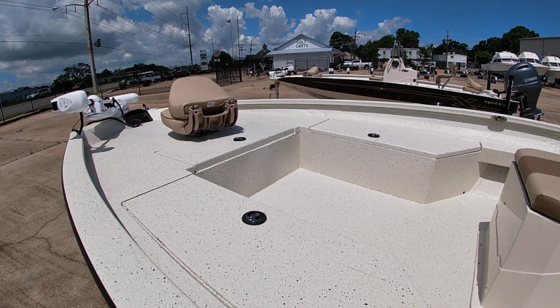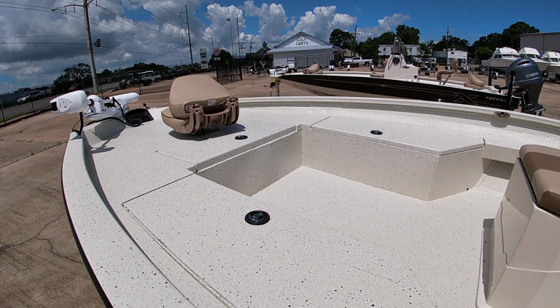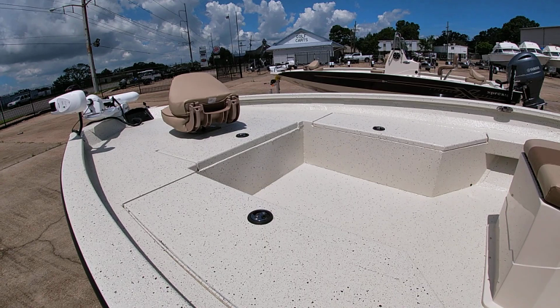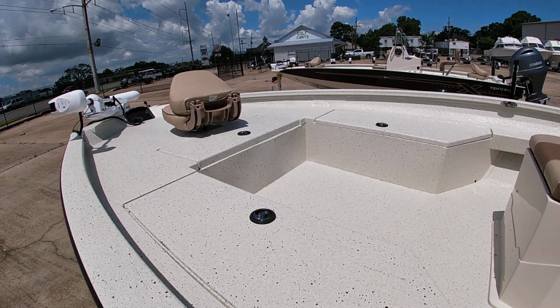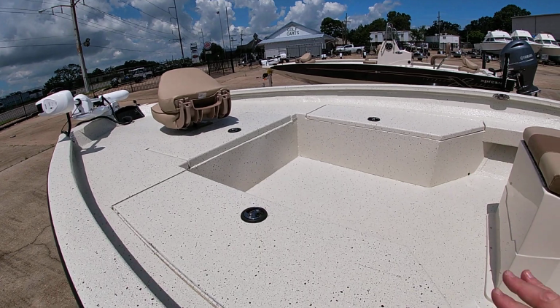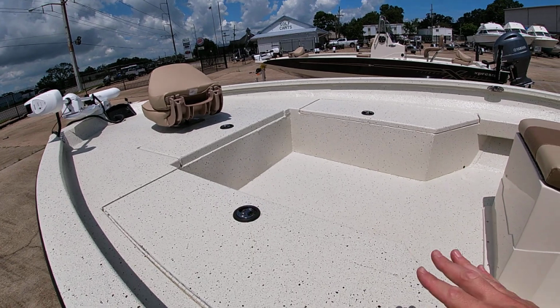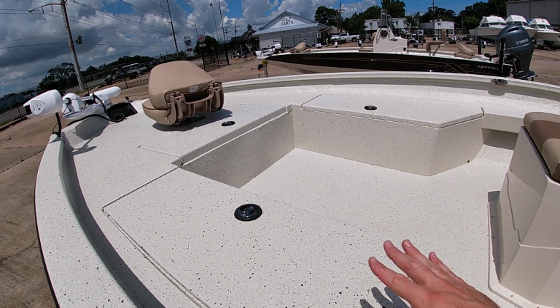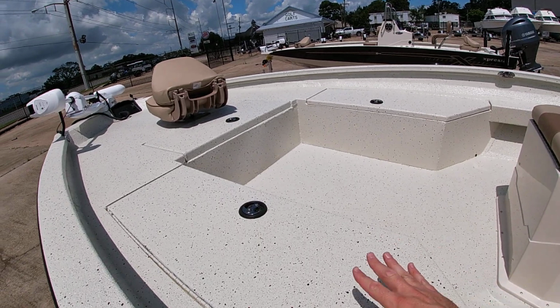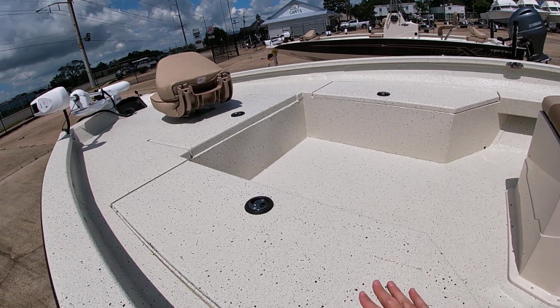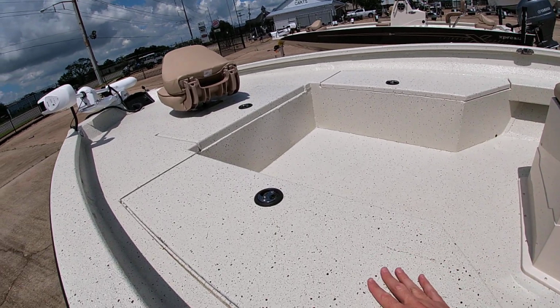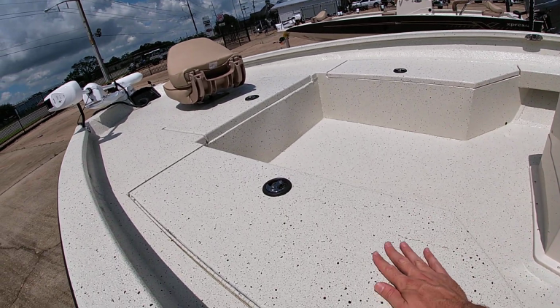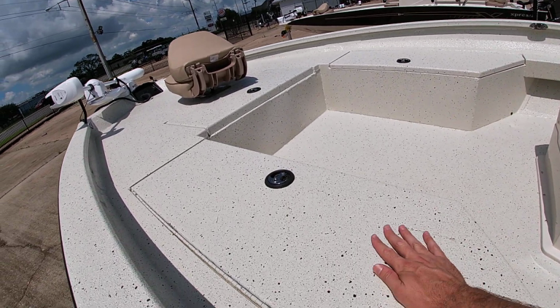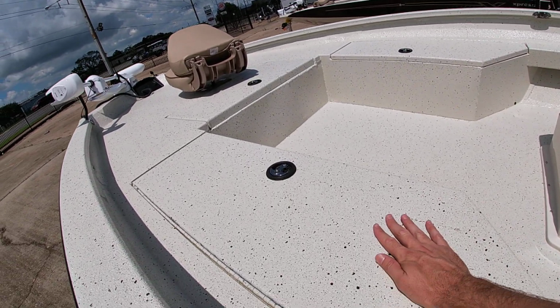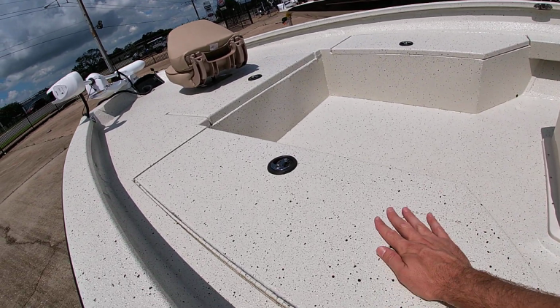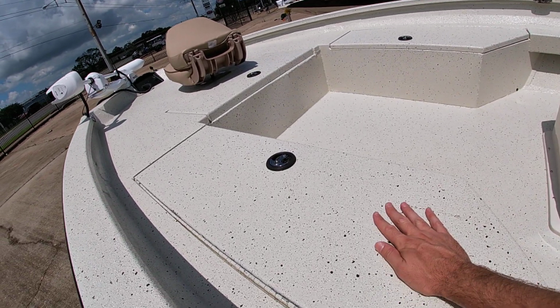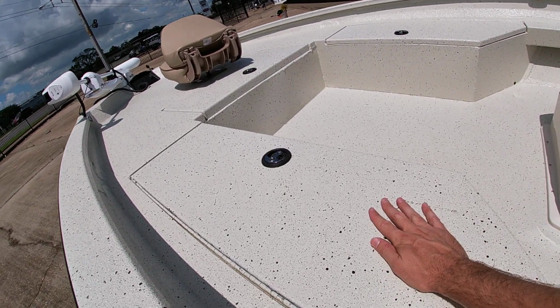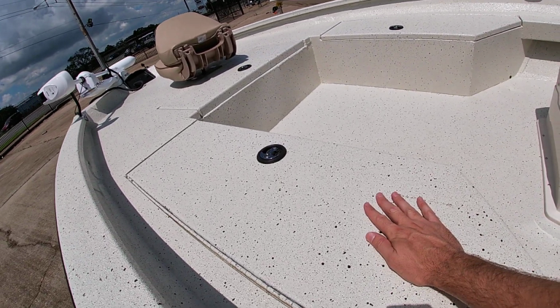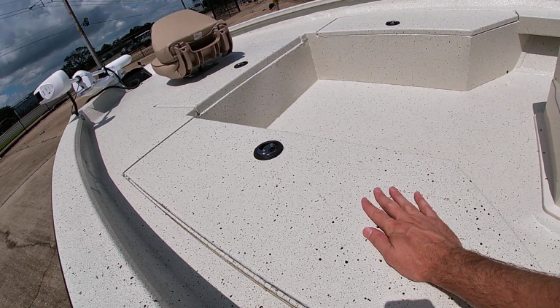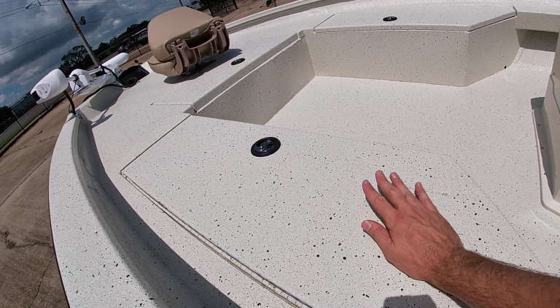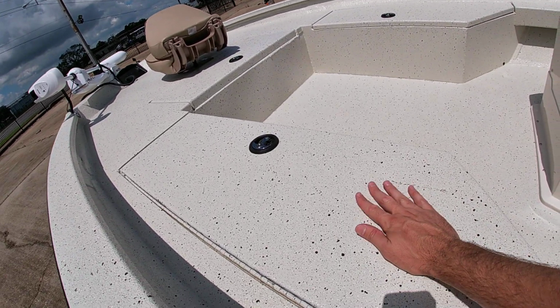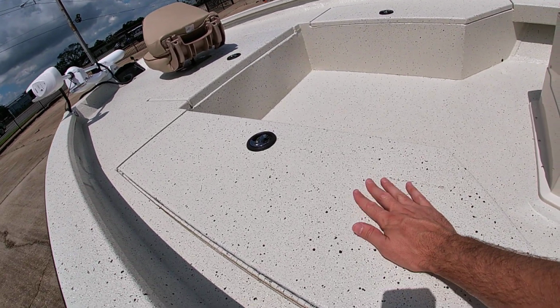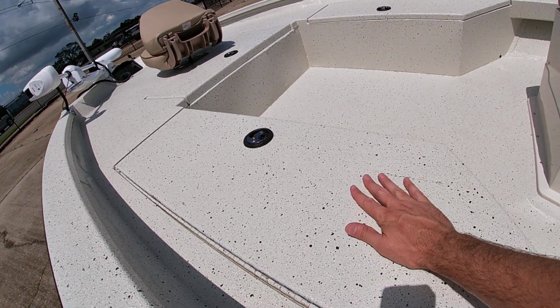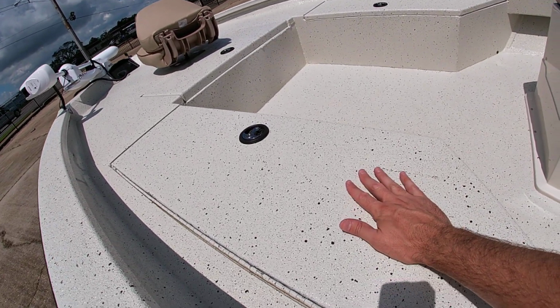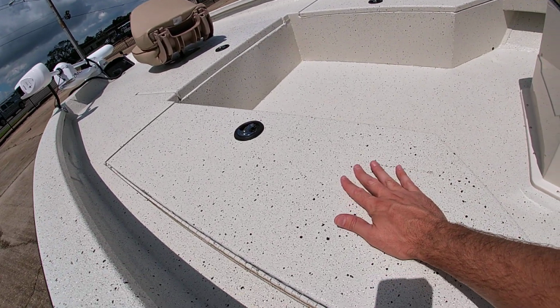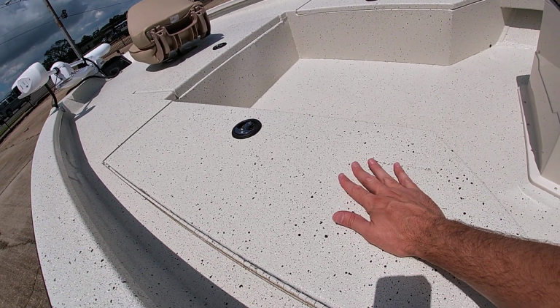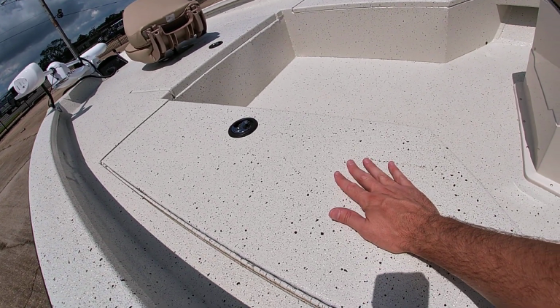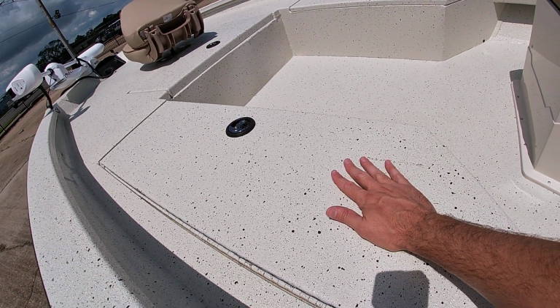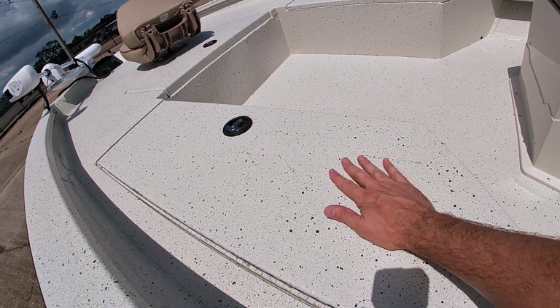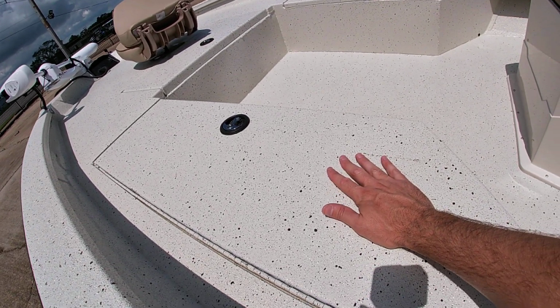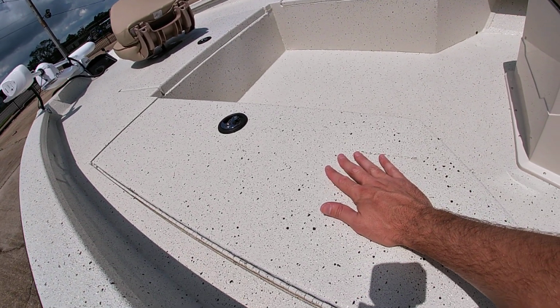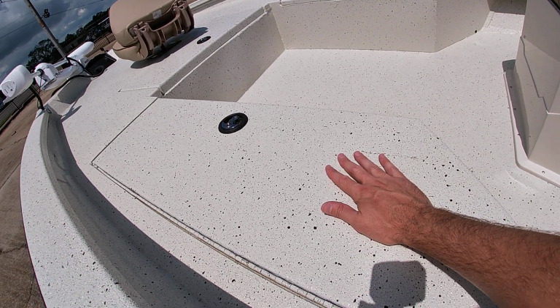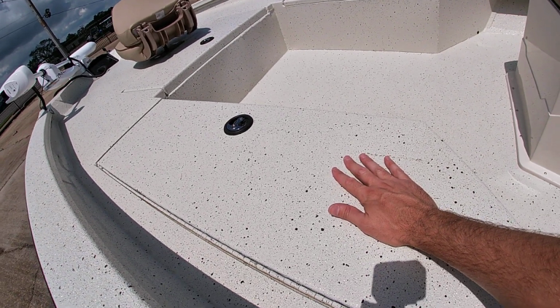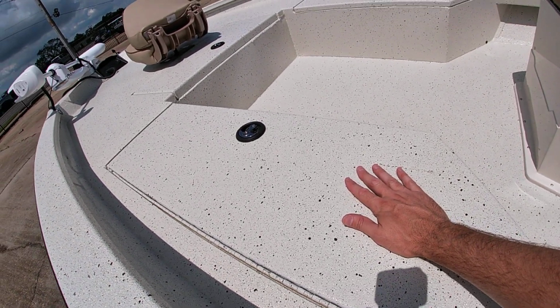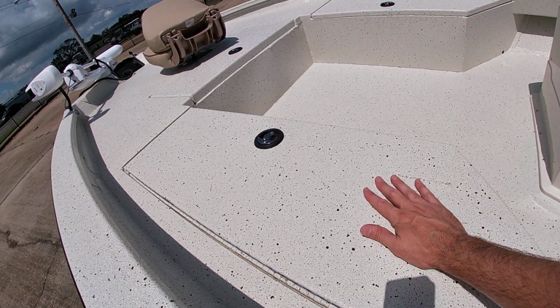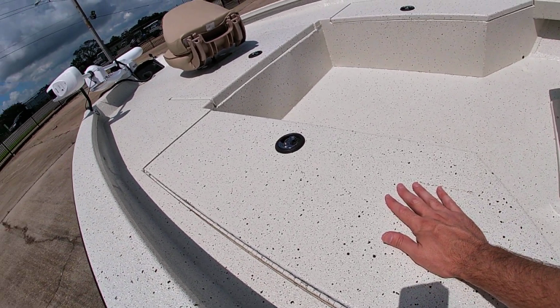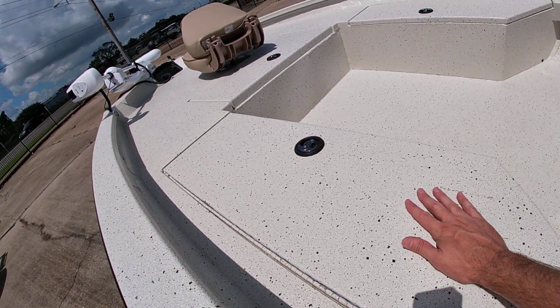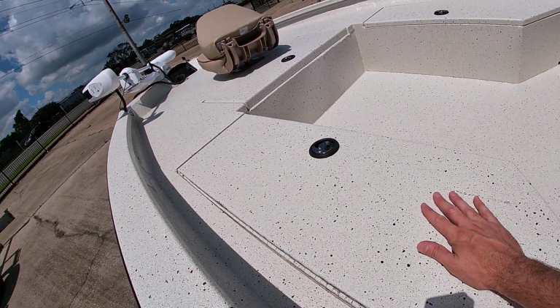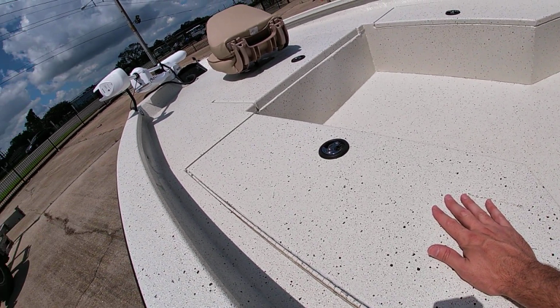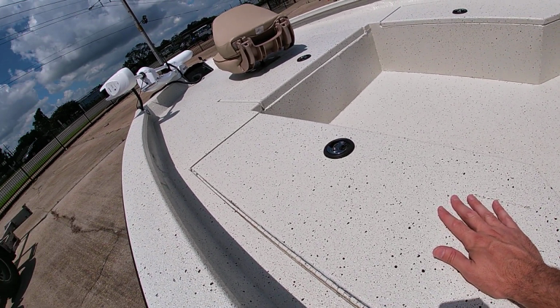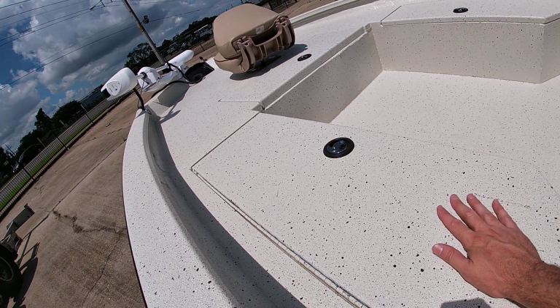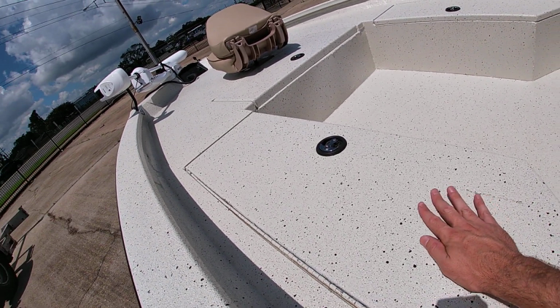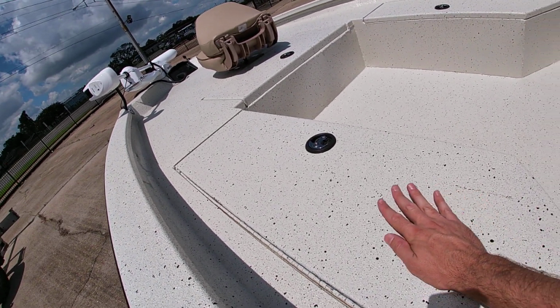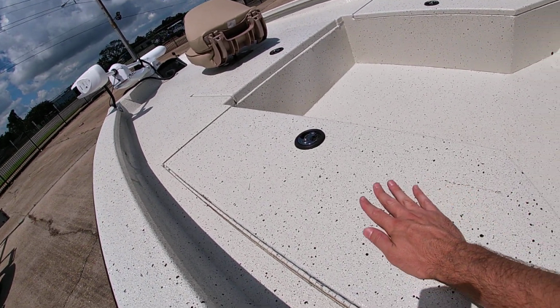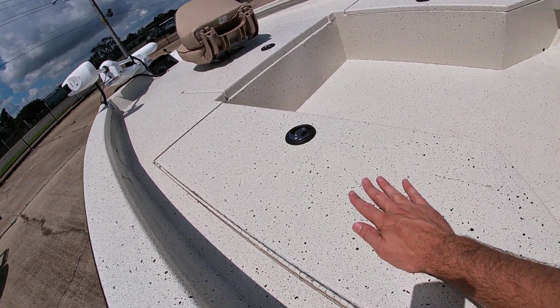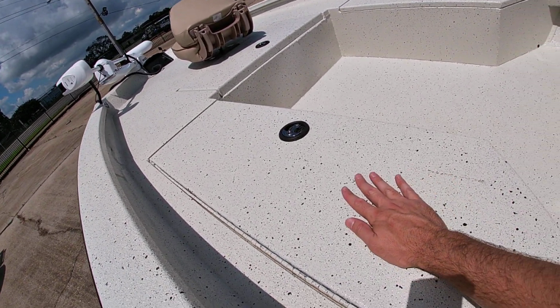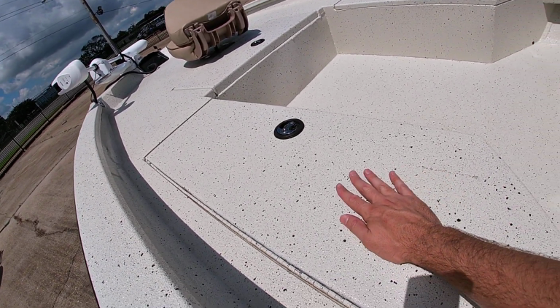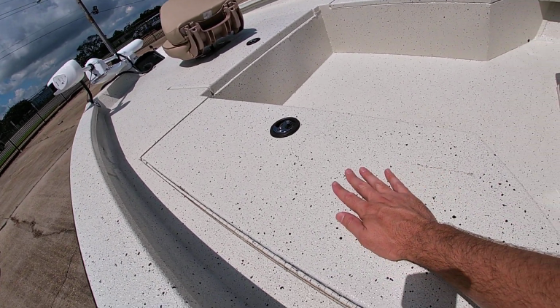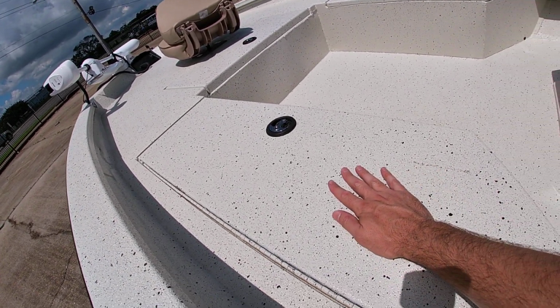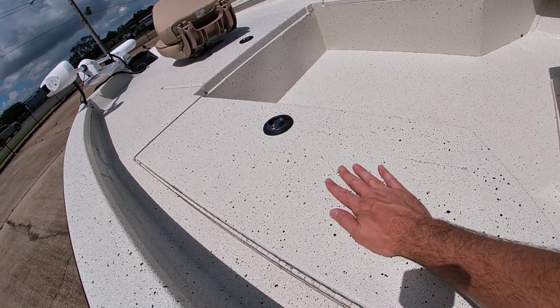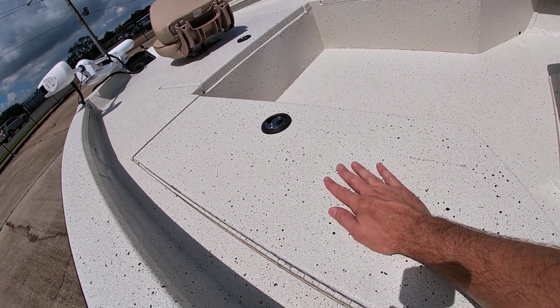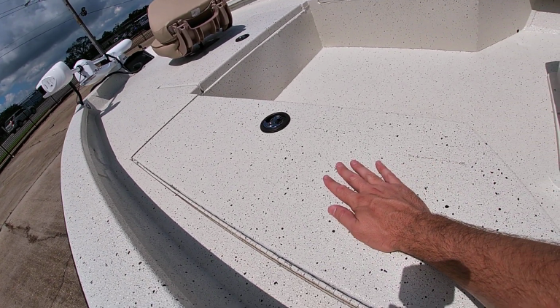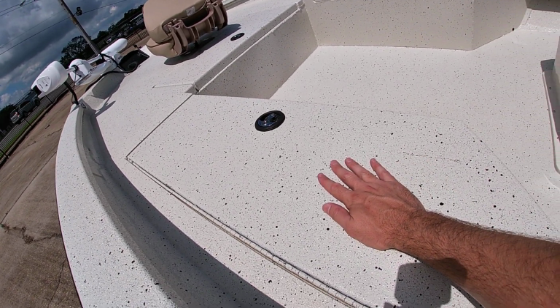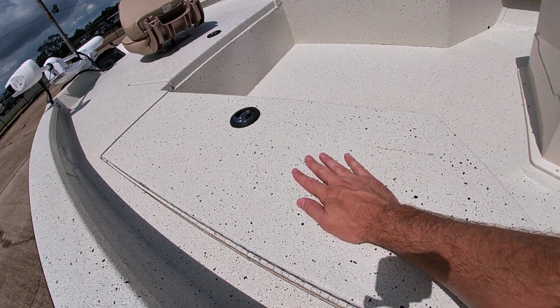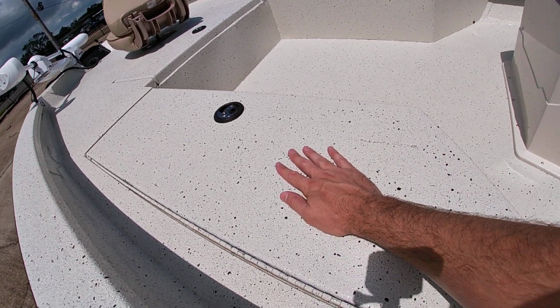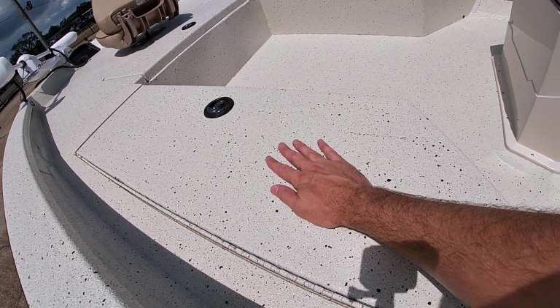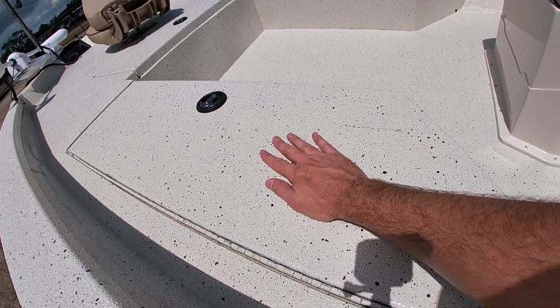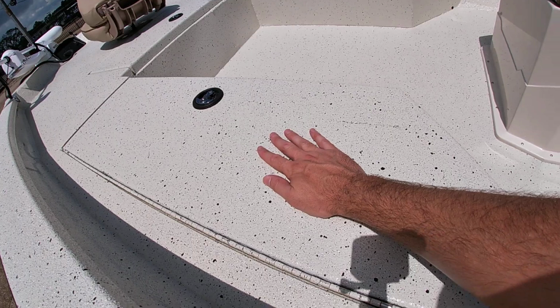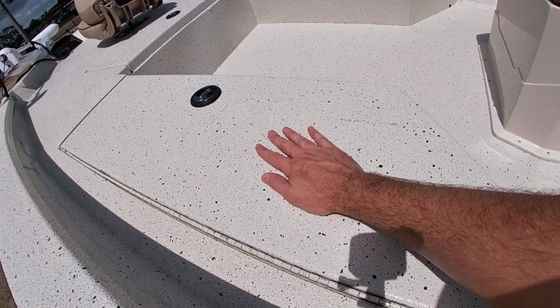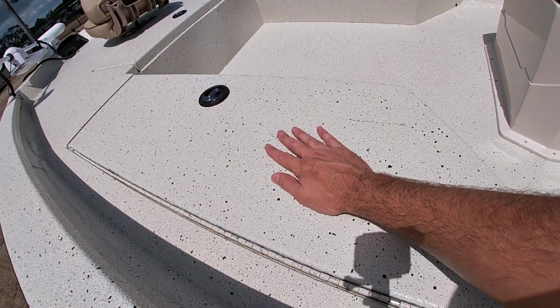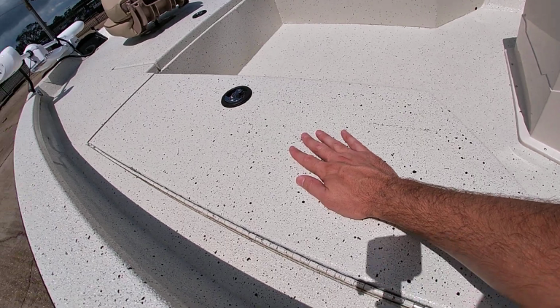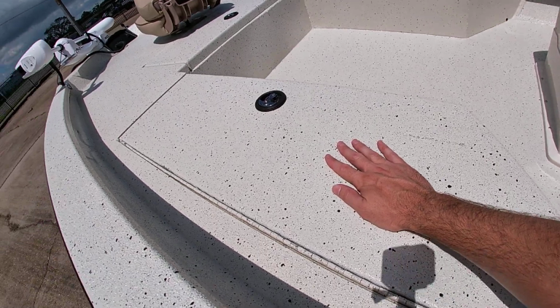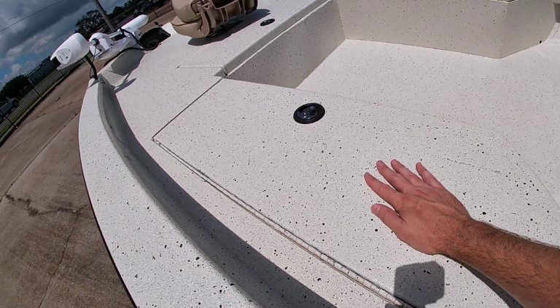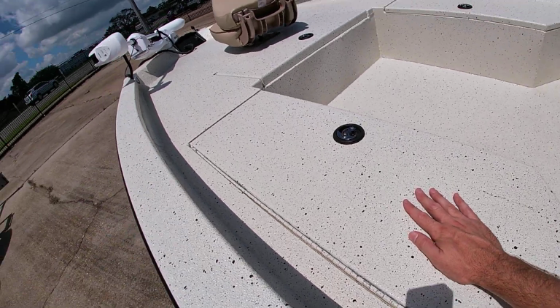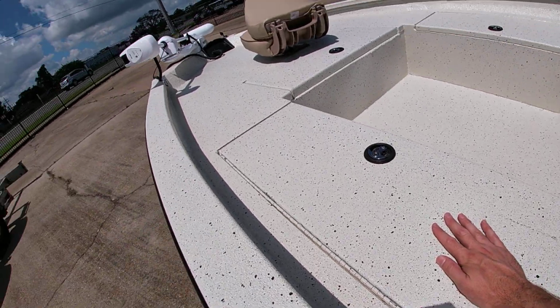All the decking is Extreme Coat, which stays nice and cool to the touch. It's nine degrees outside here and it's not hot at all.